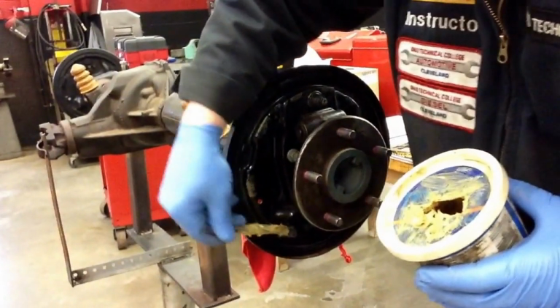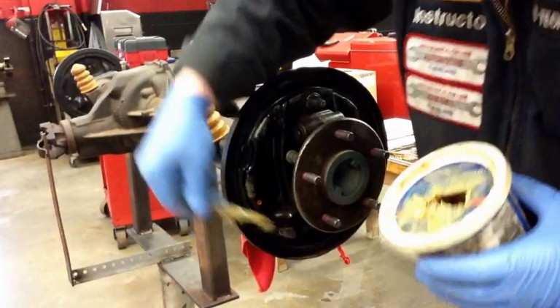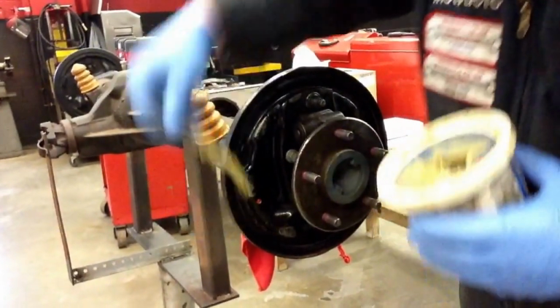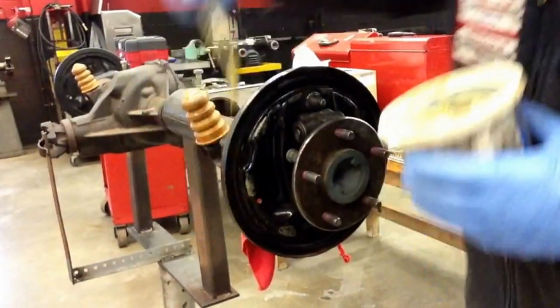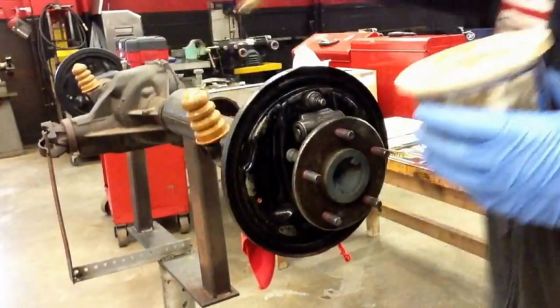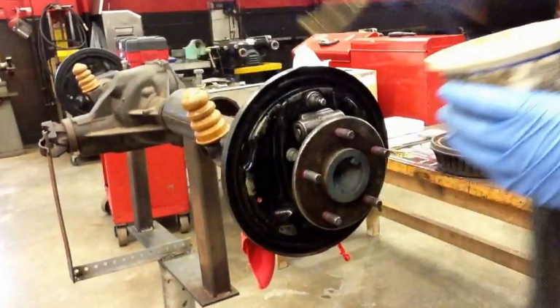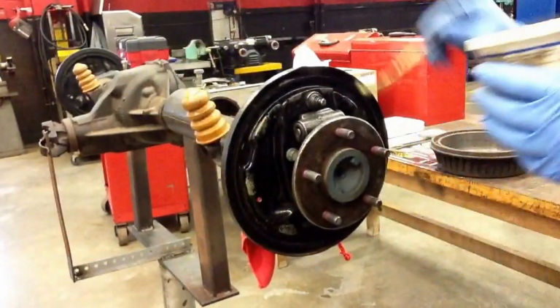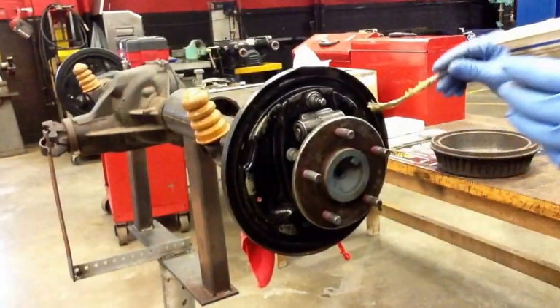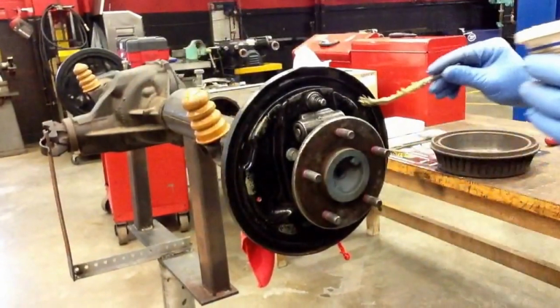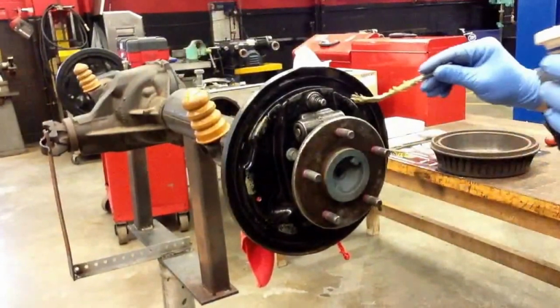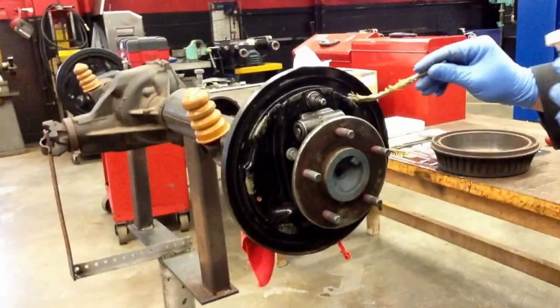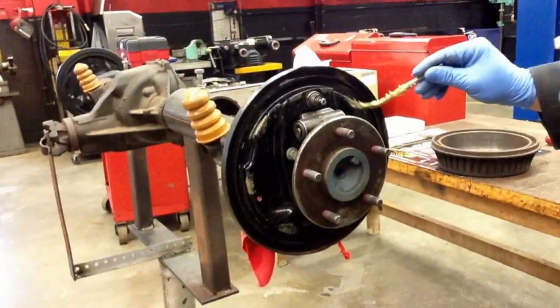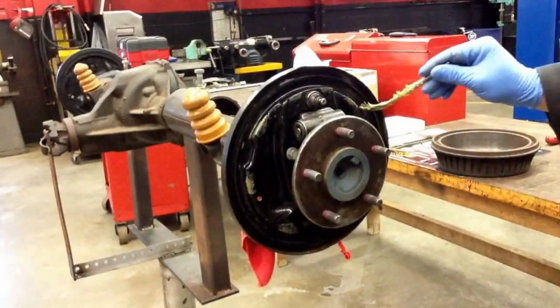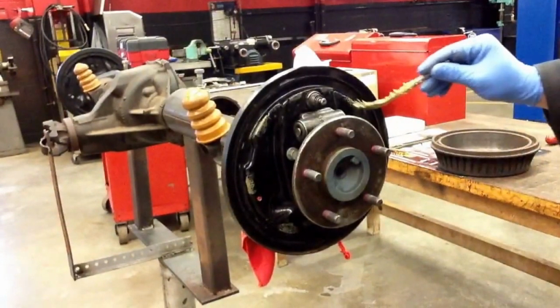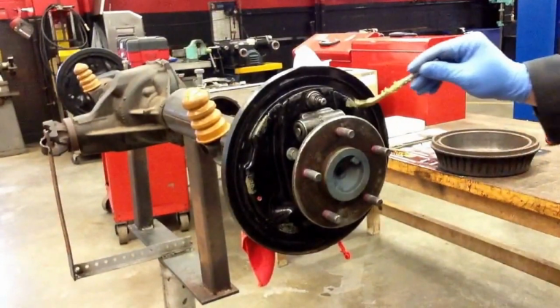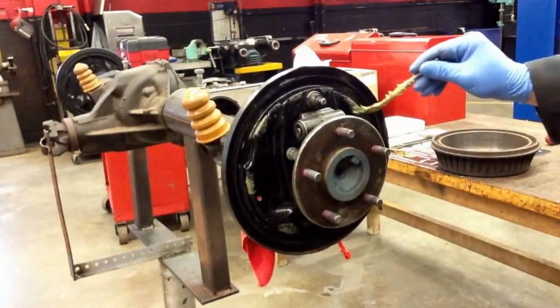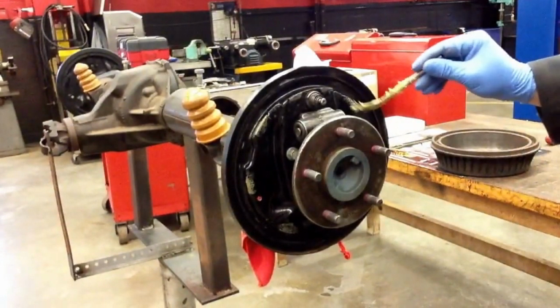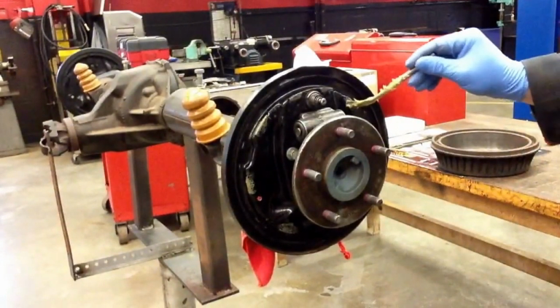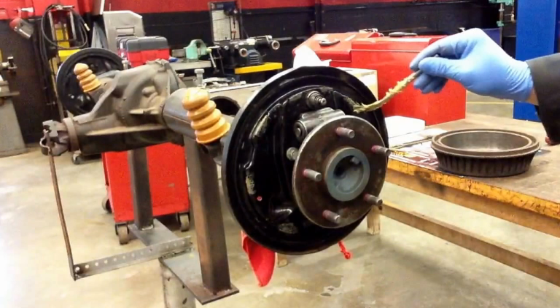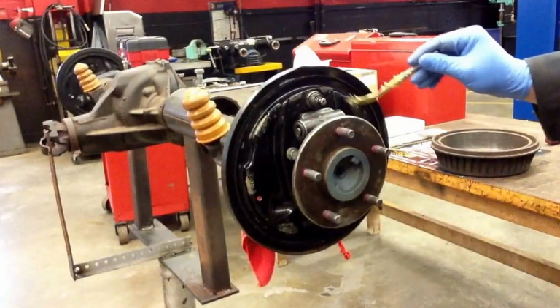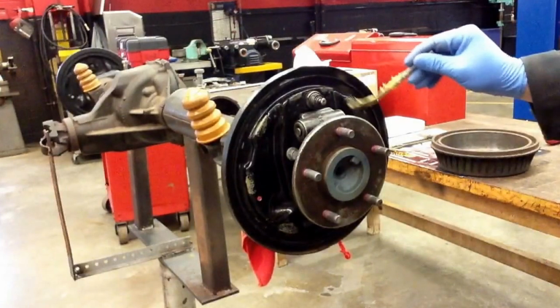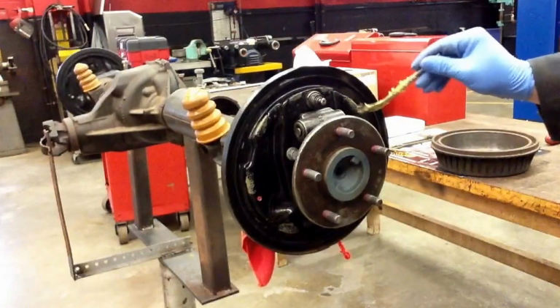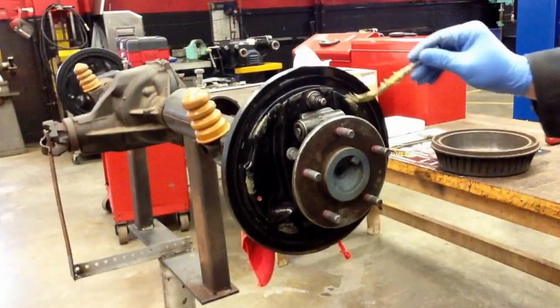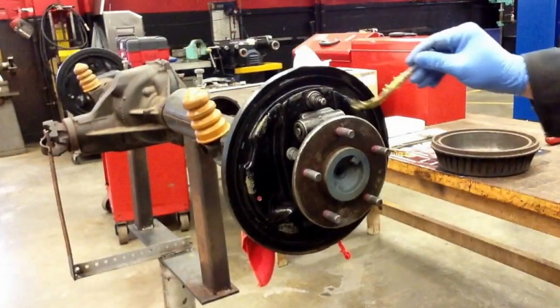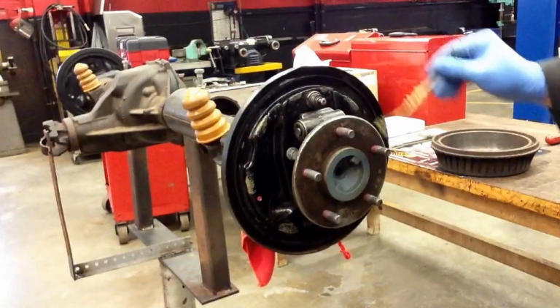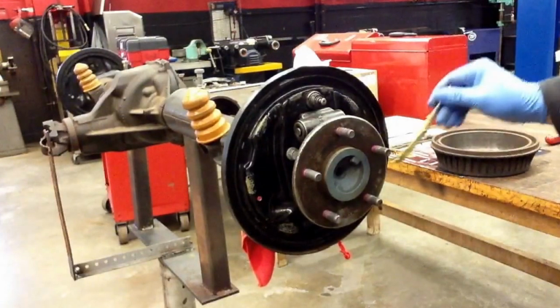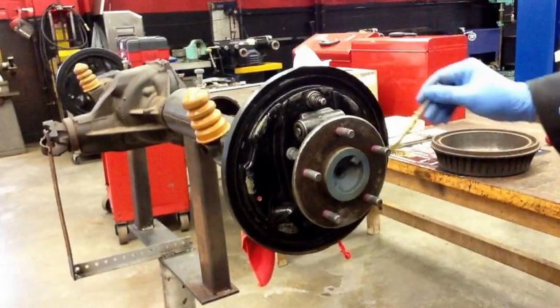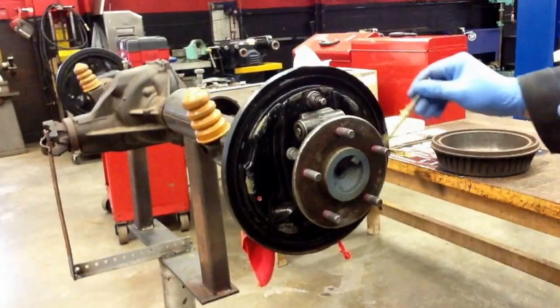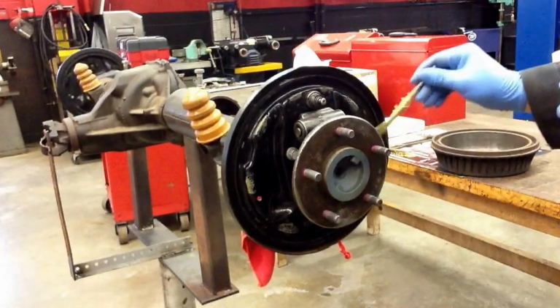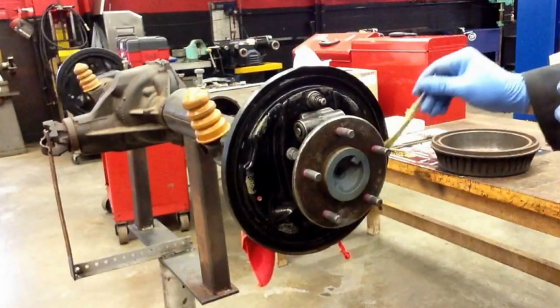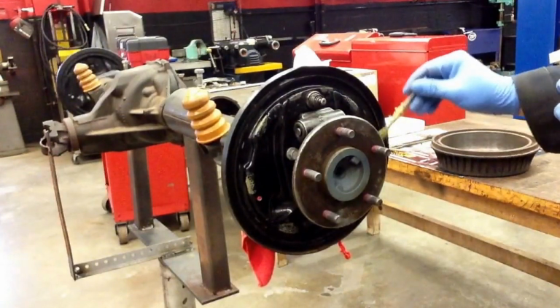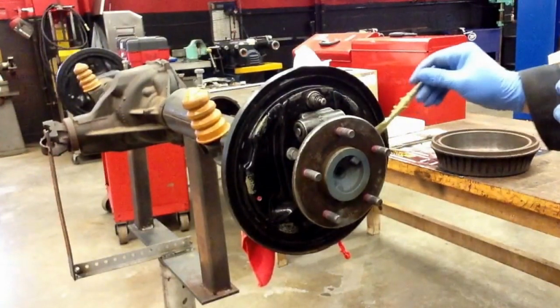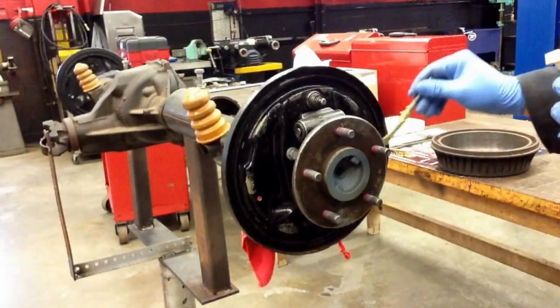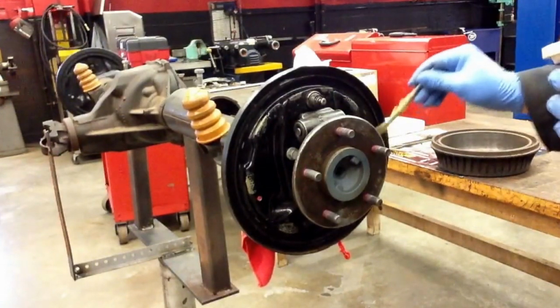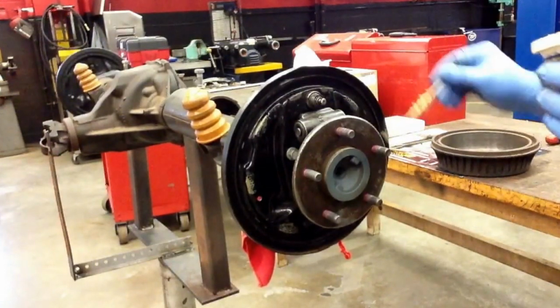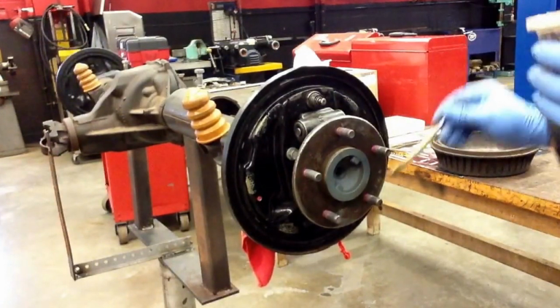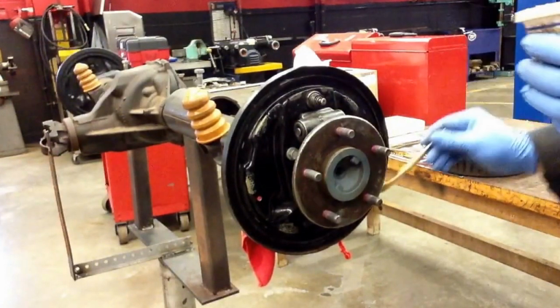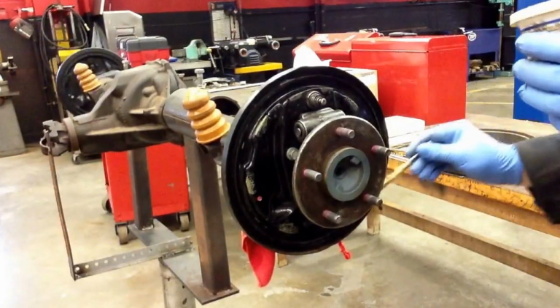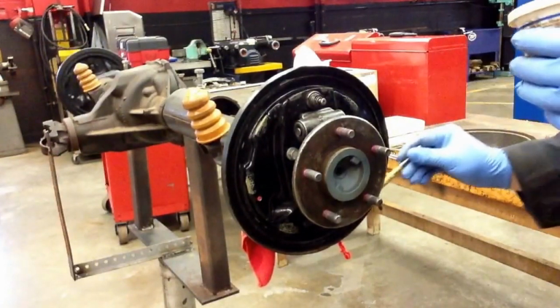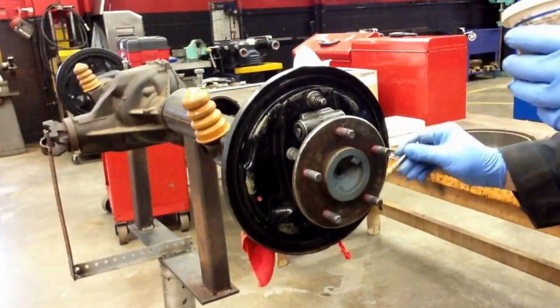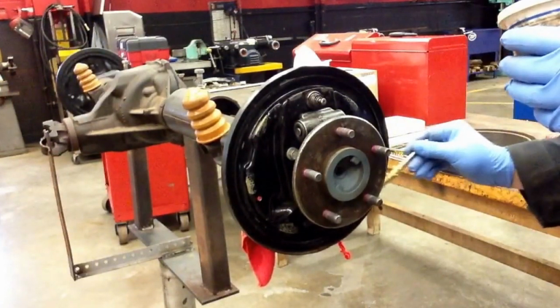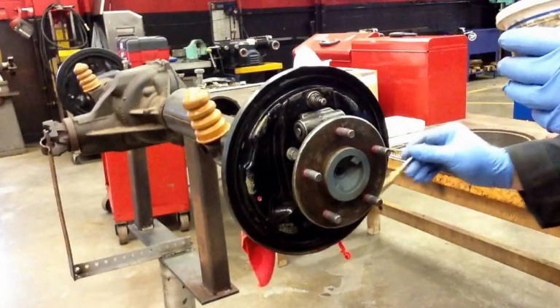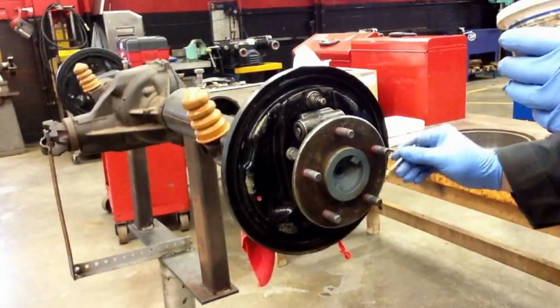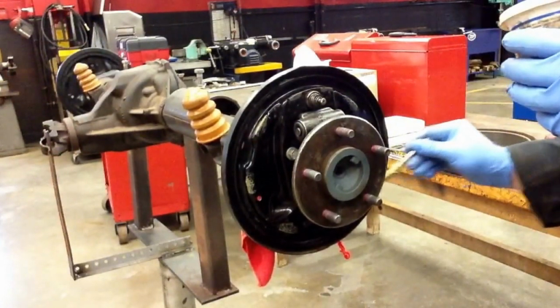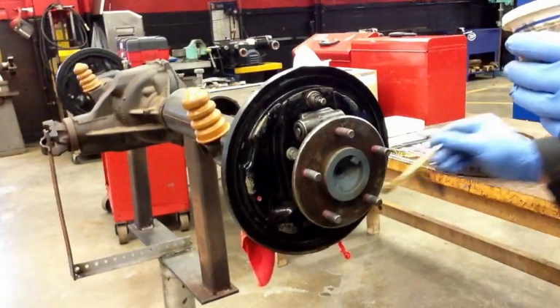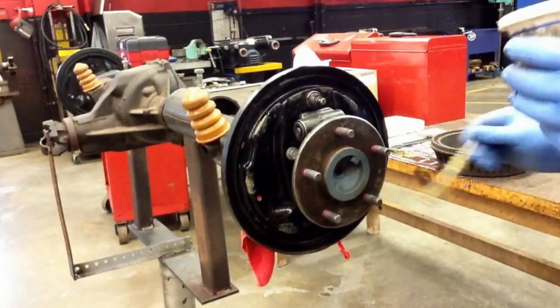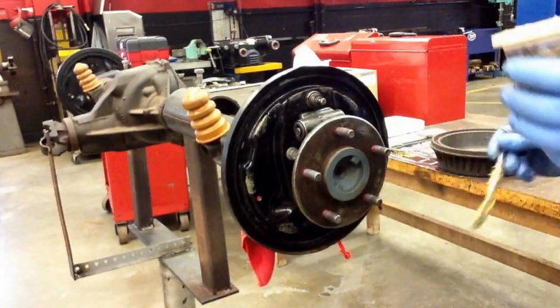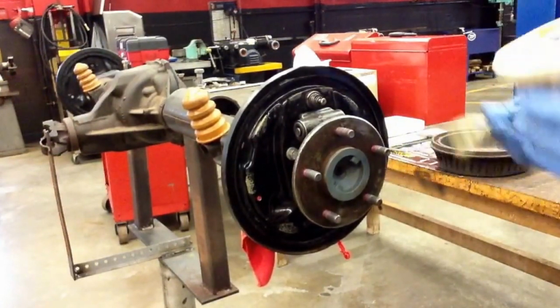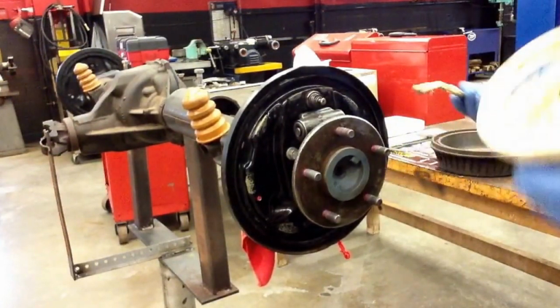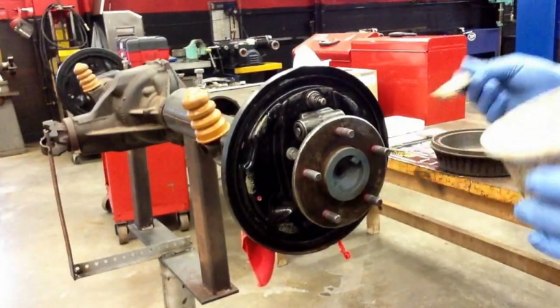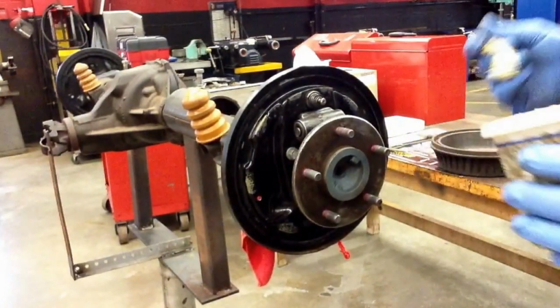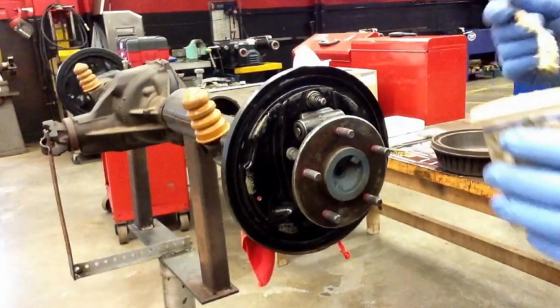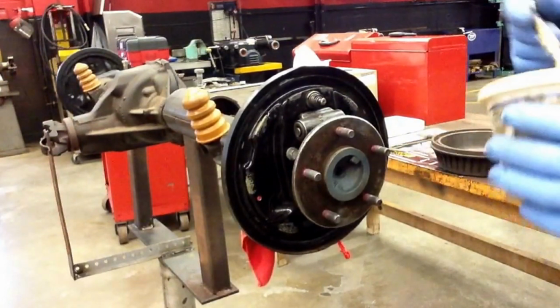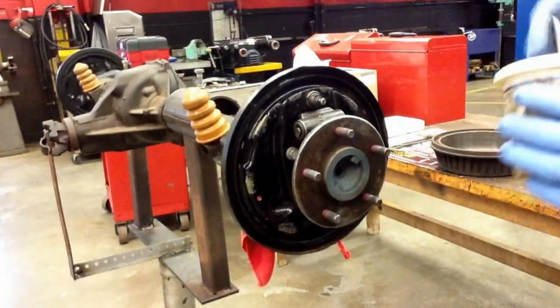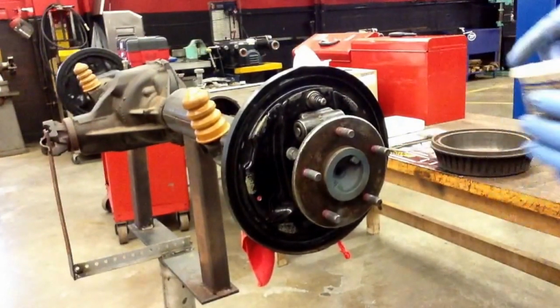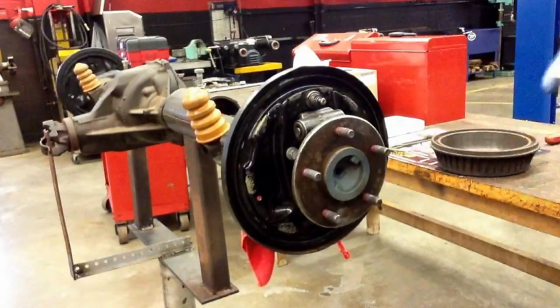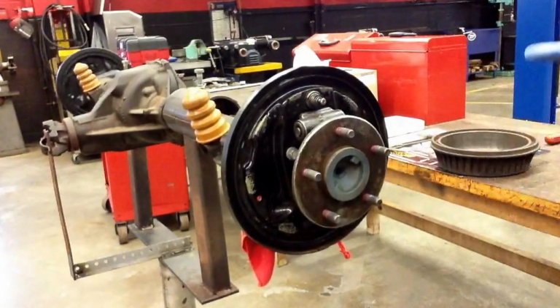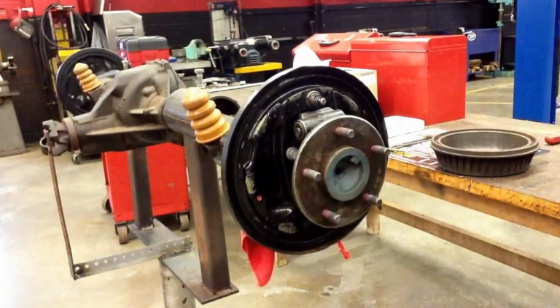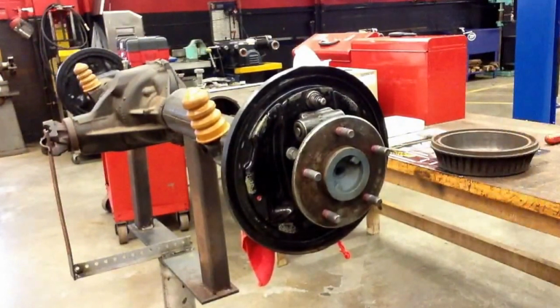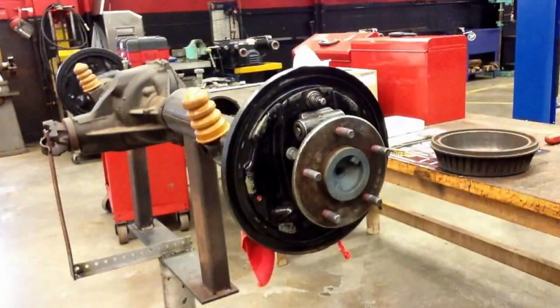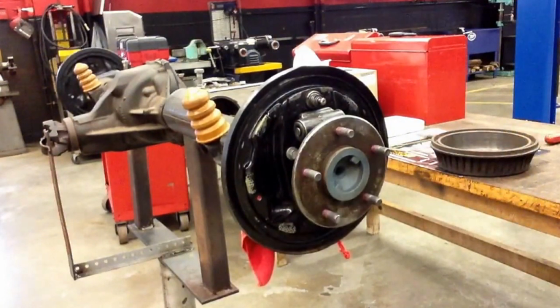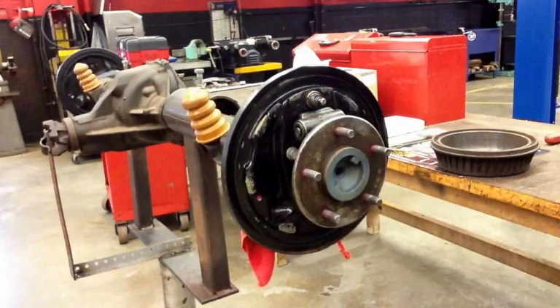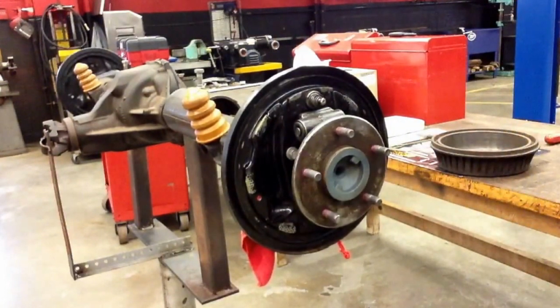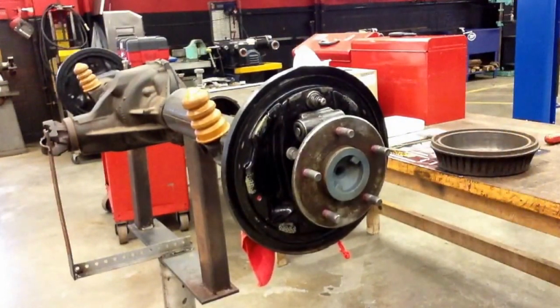Eventually the brake shoes won't move at all. The shoe will actually dig a little trench right into the backing plate.